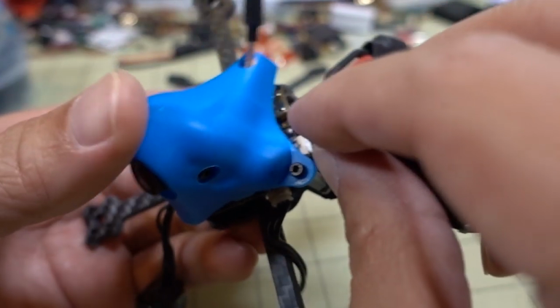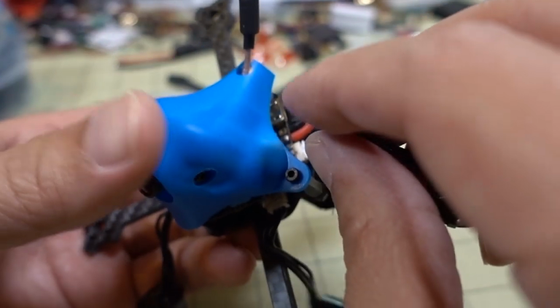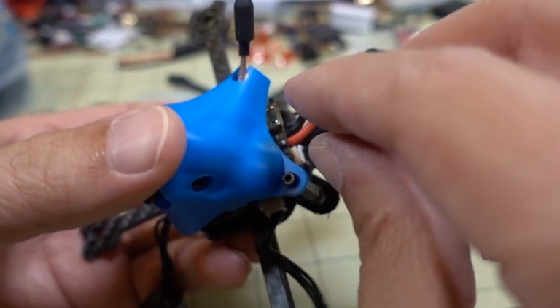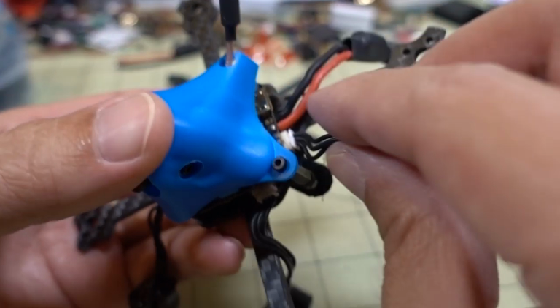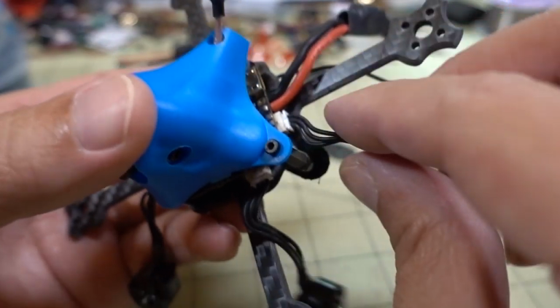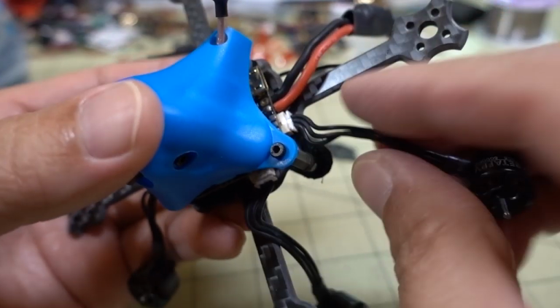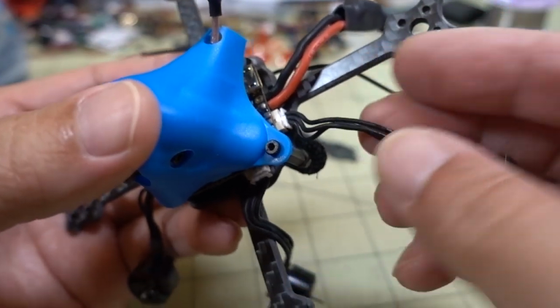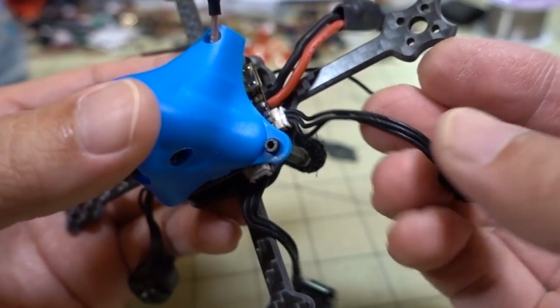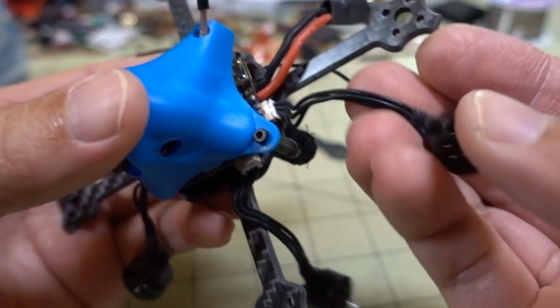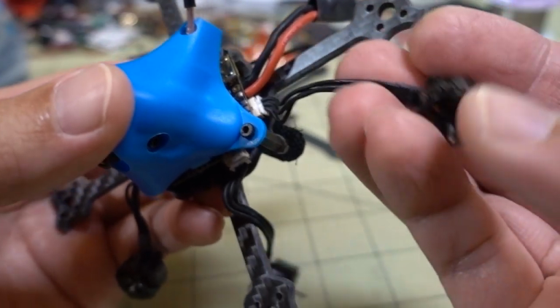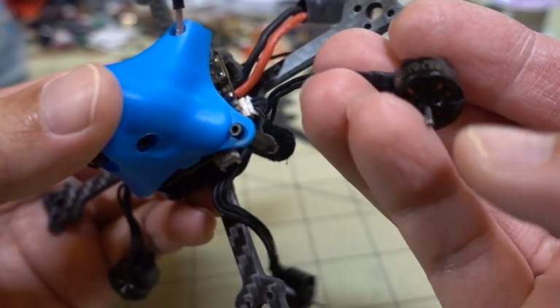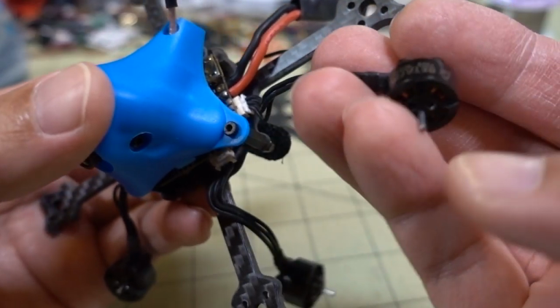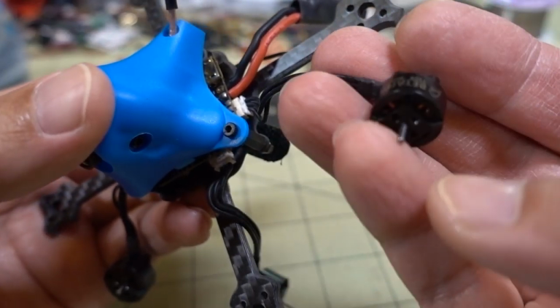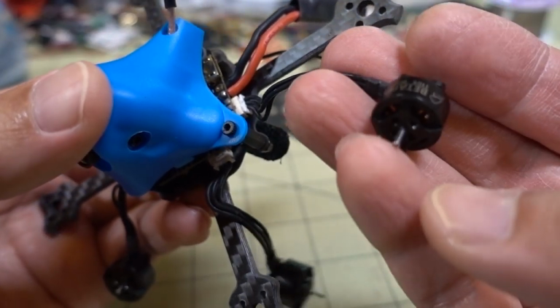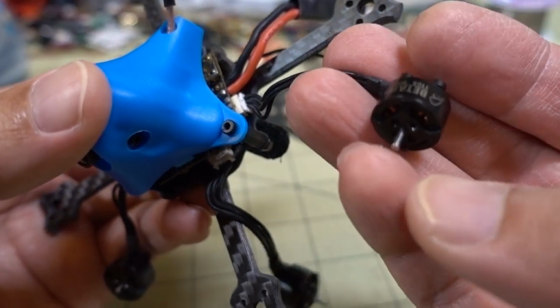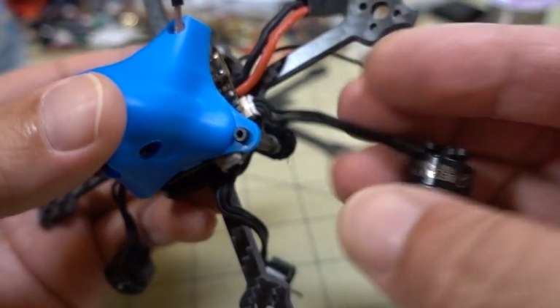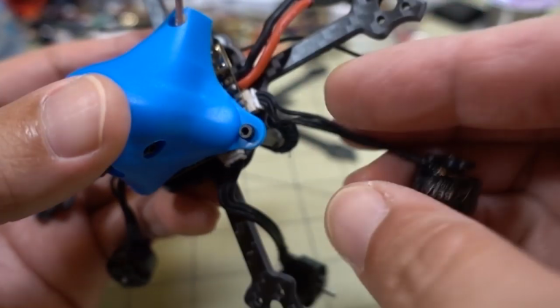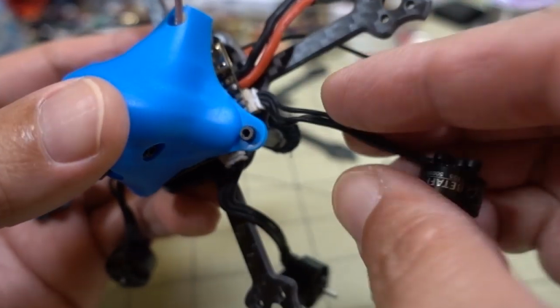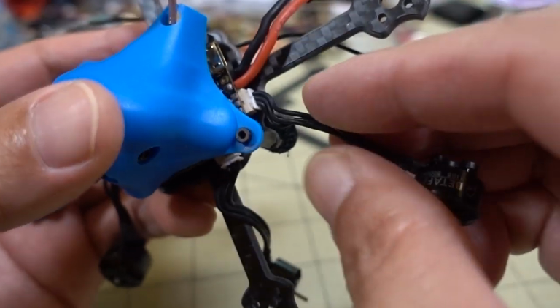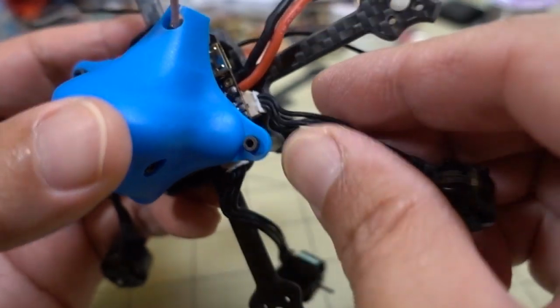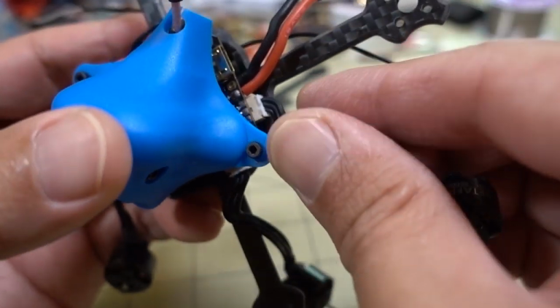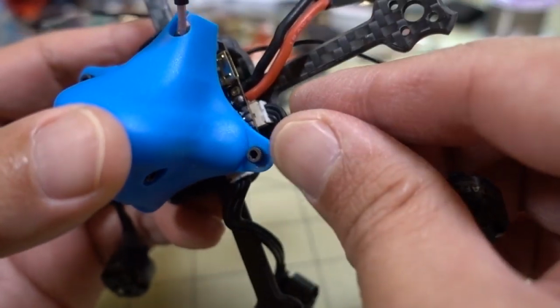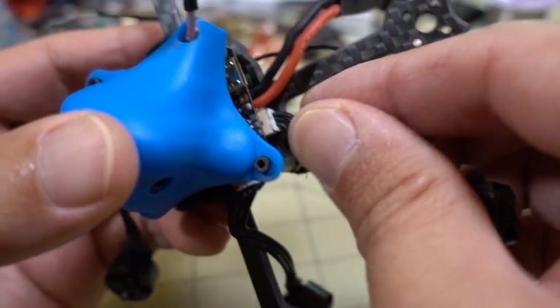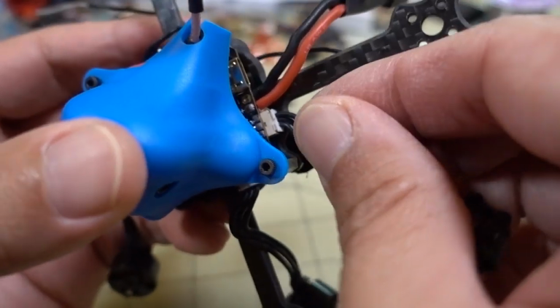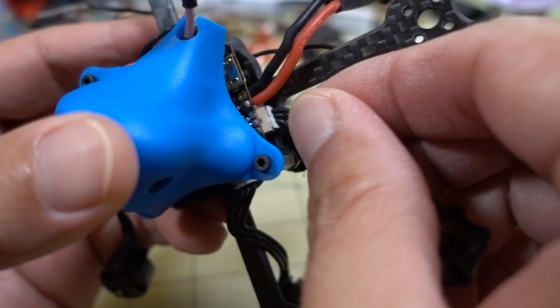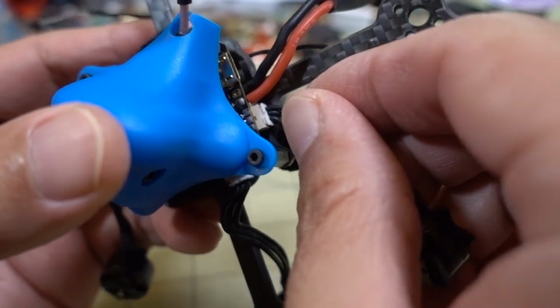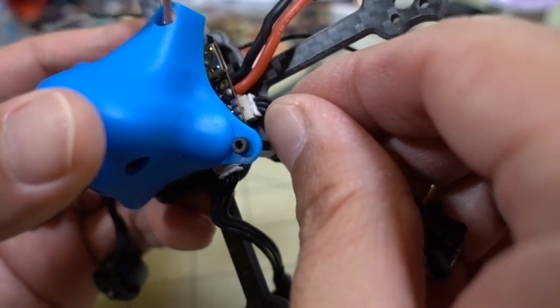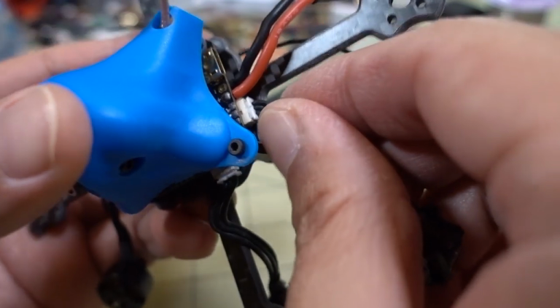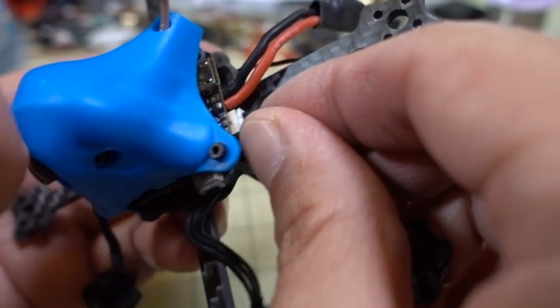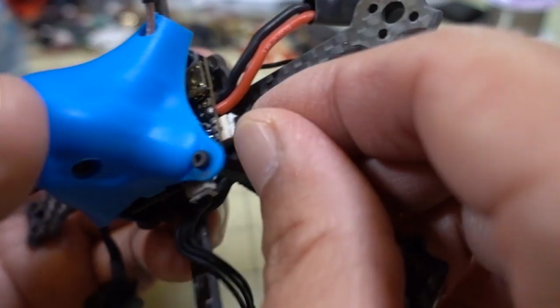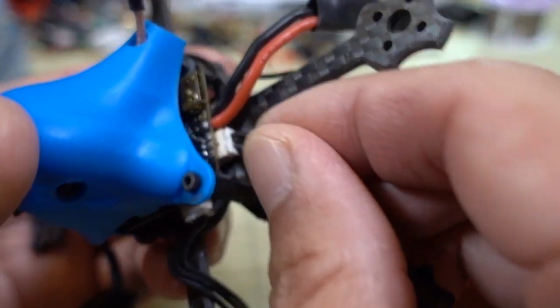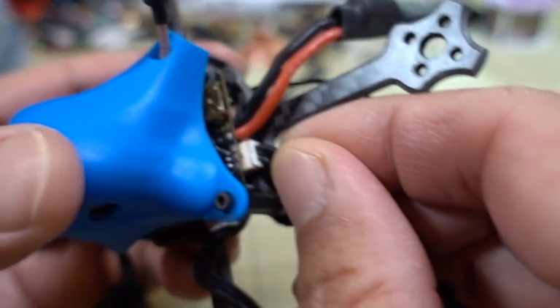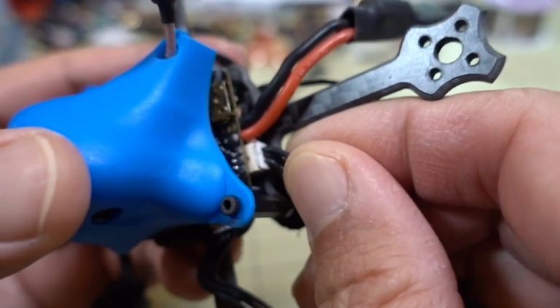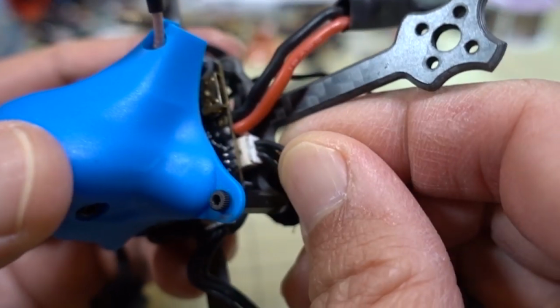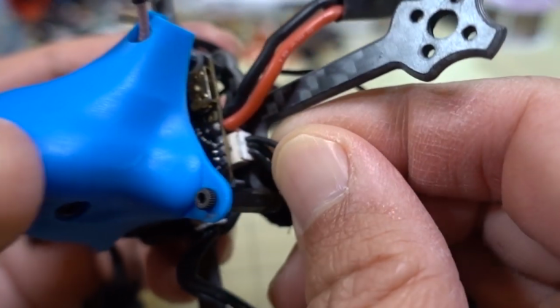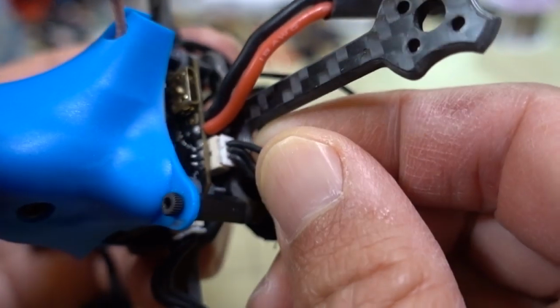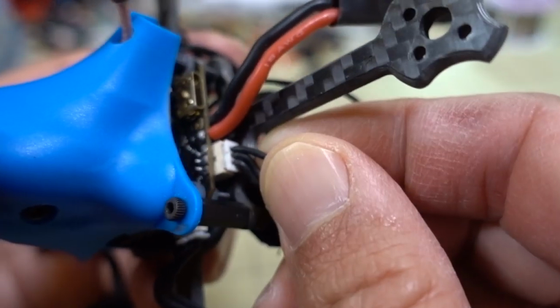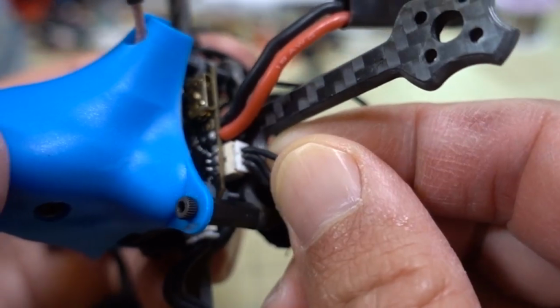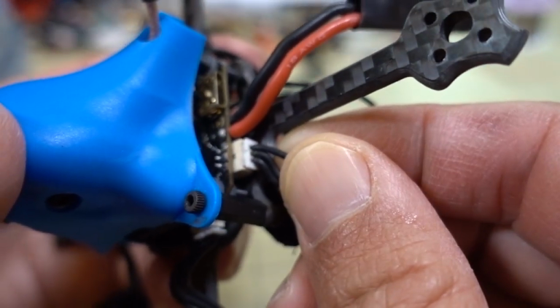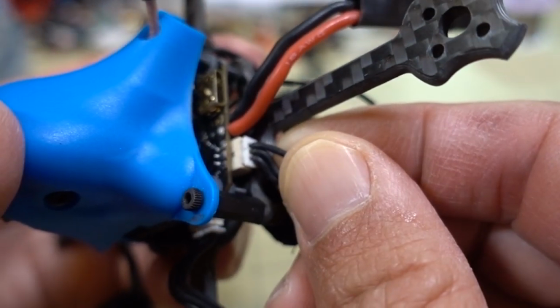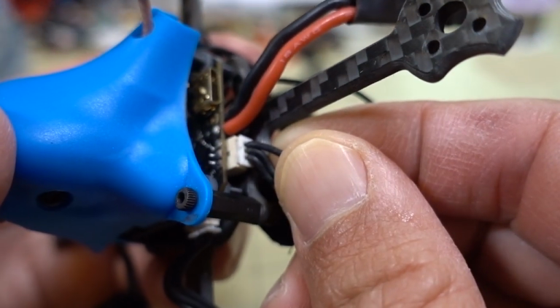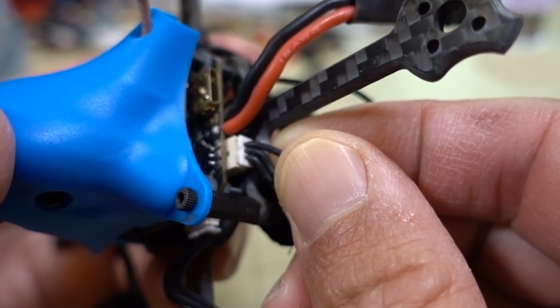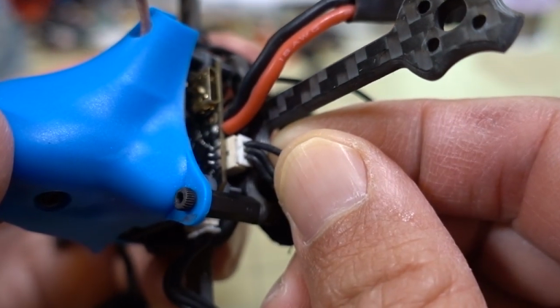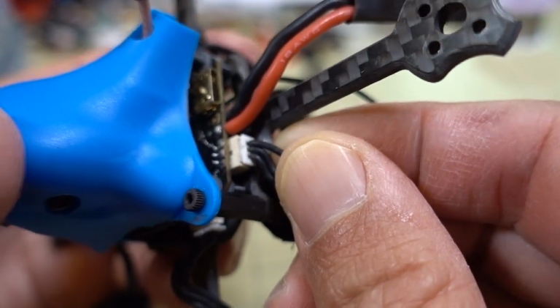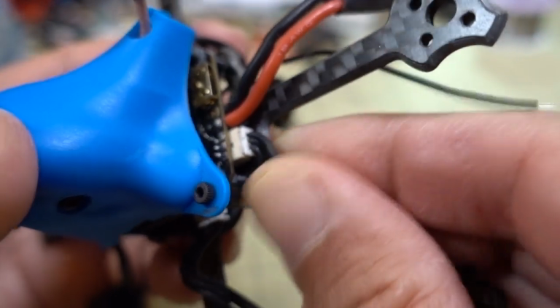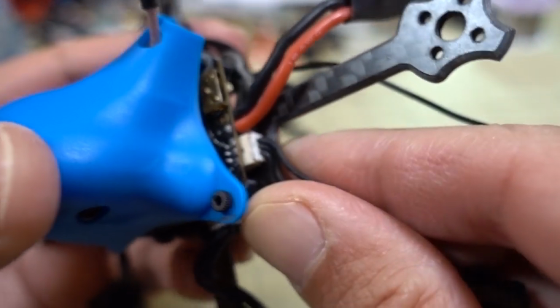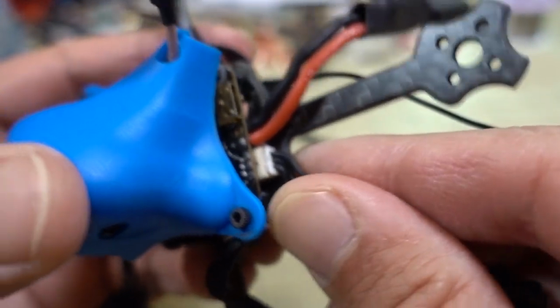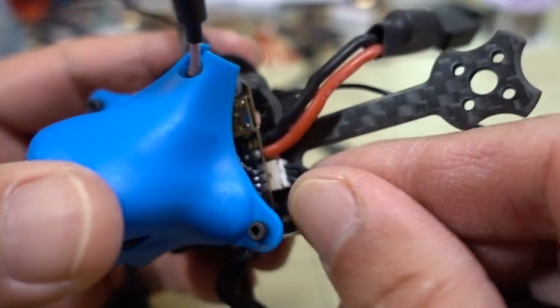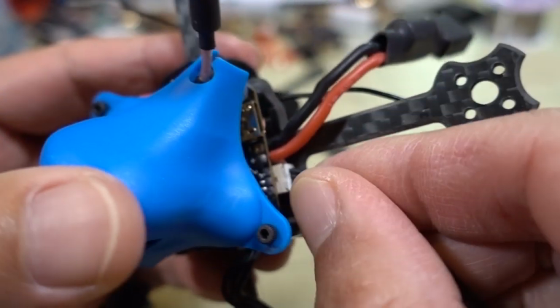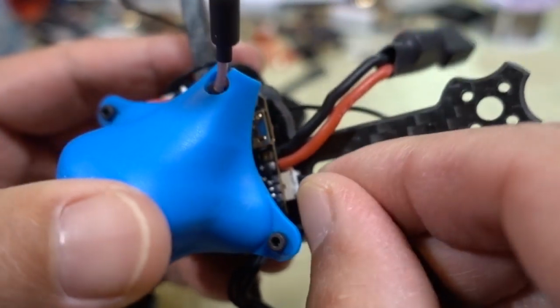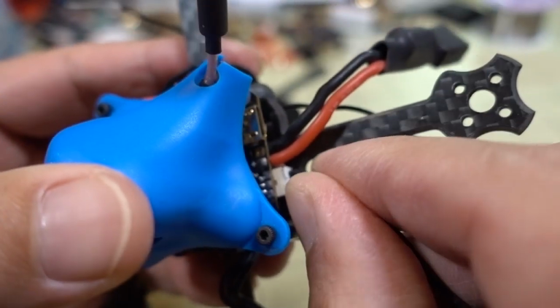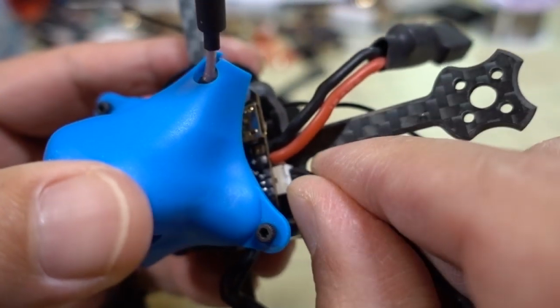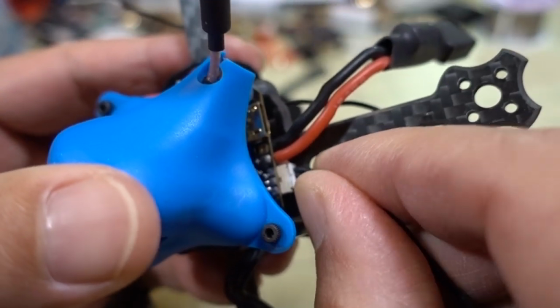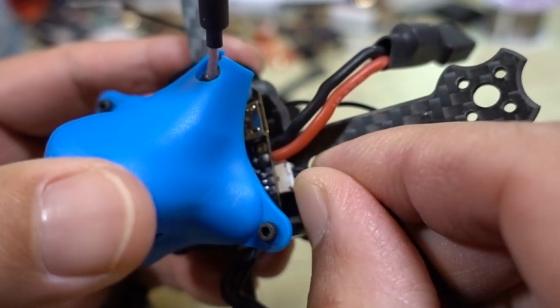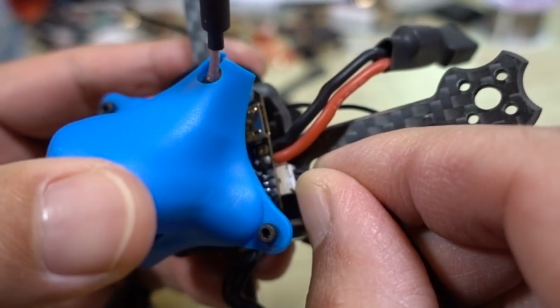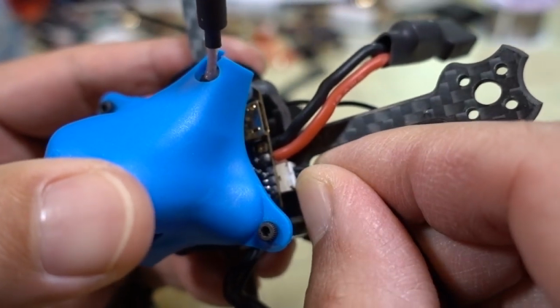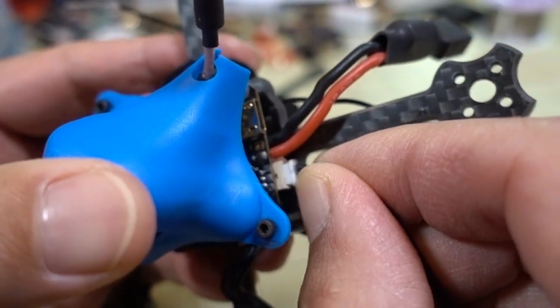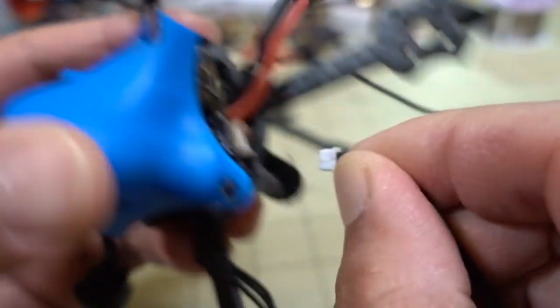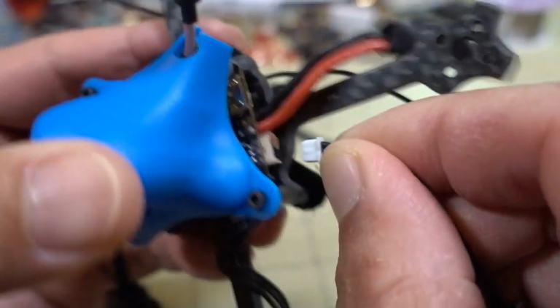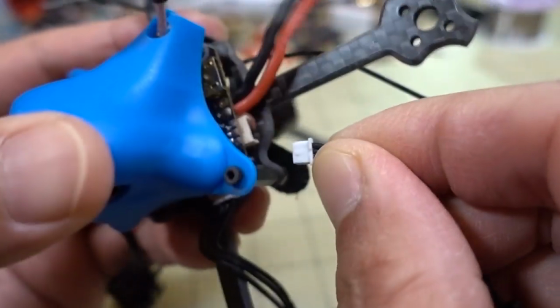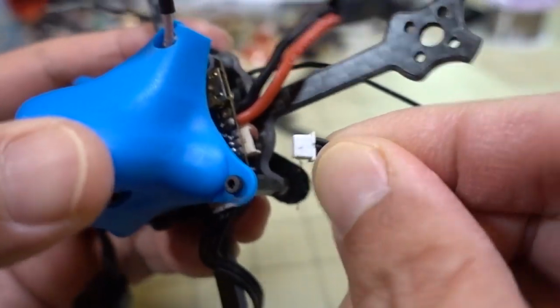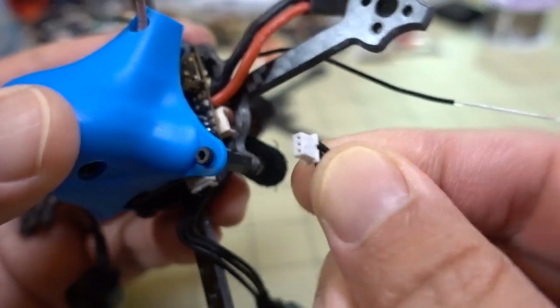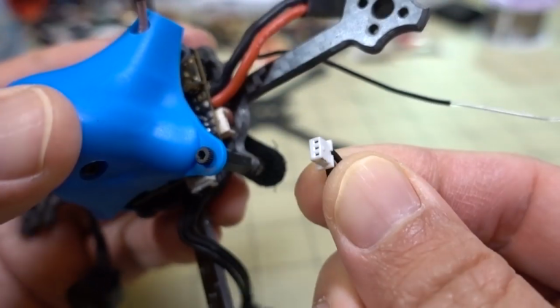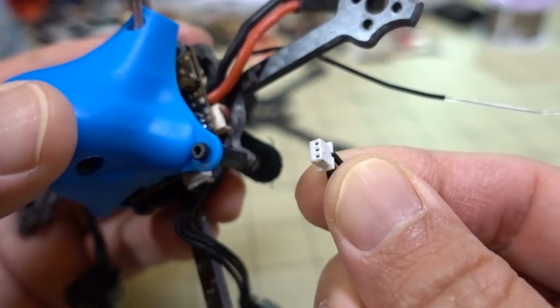Once you remove the screws, the motors are just on these plugs here - go ahead and just unplug them.